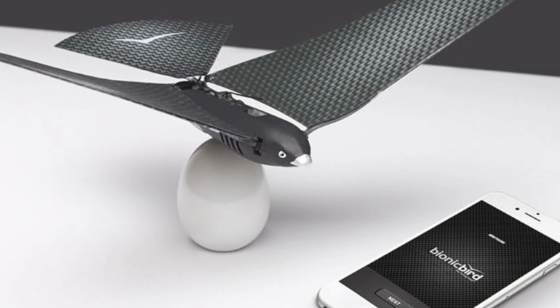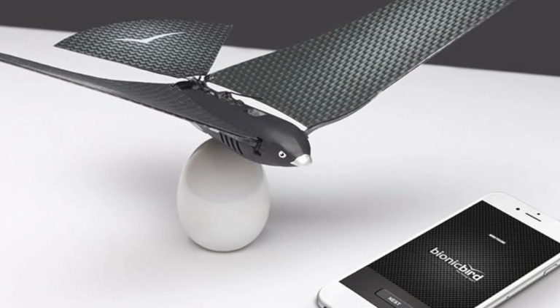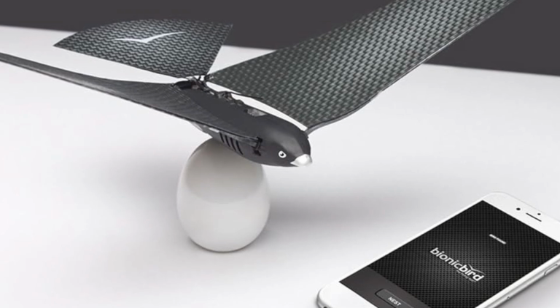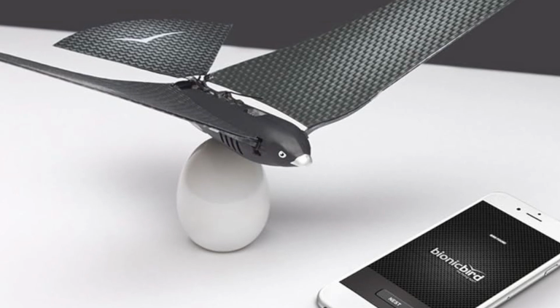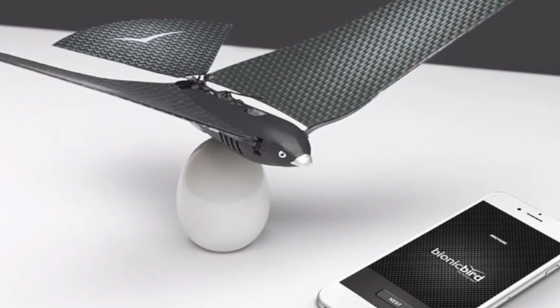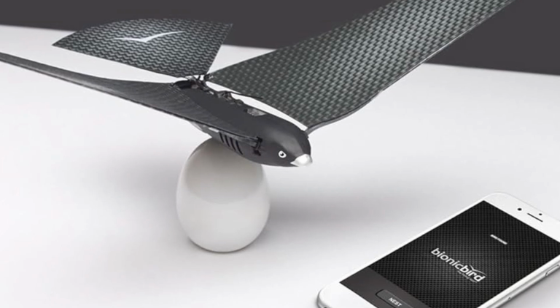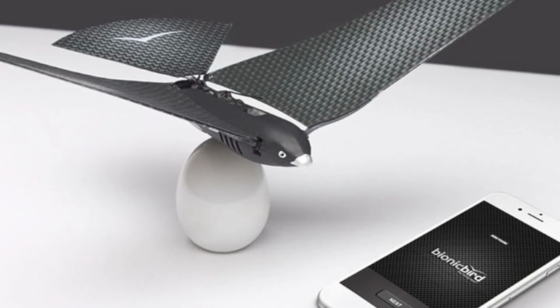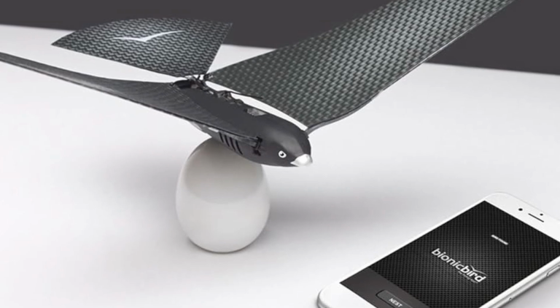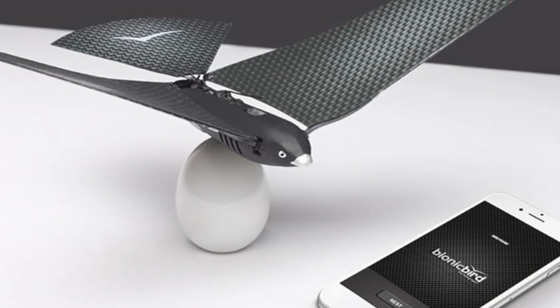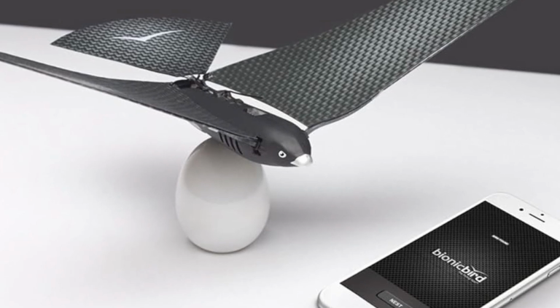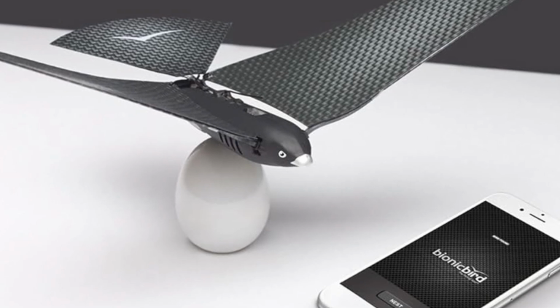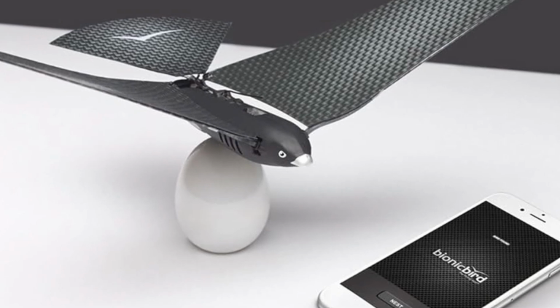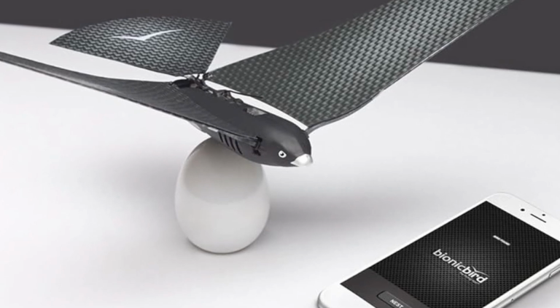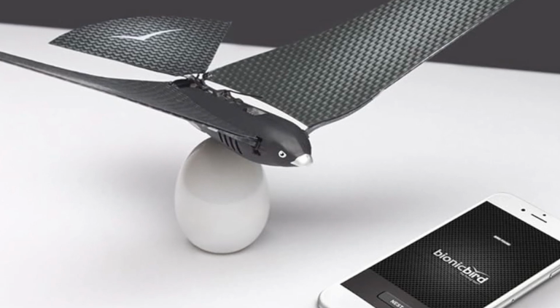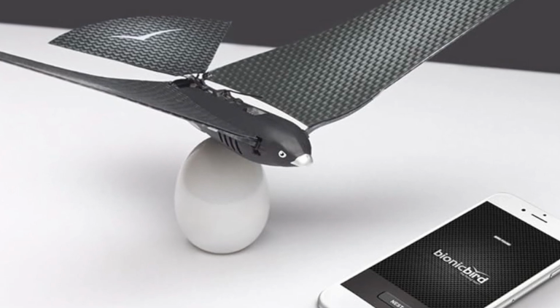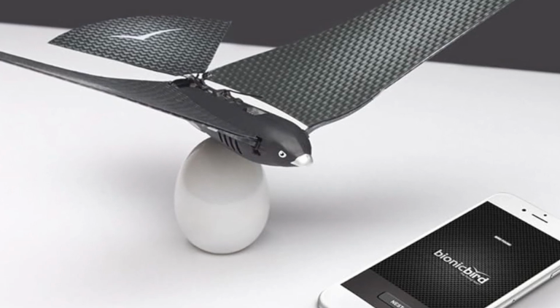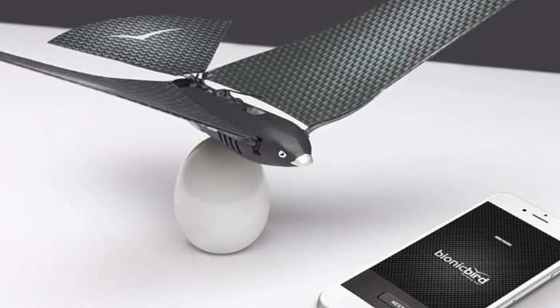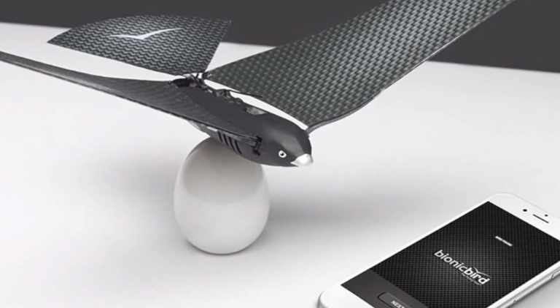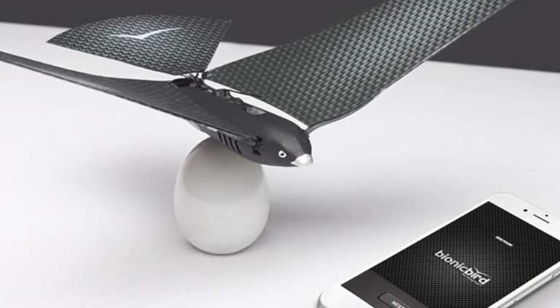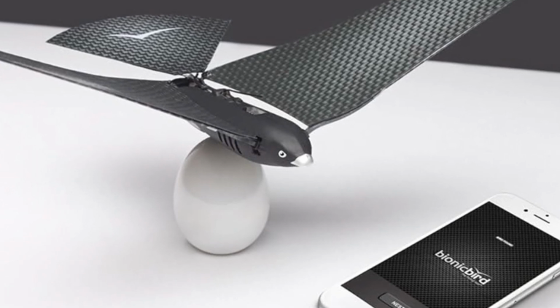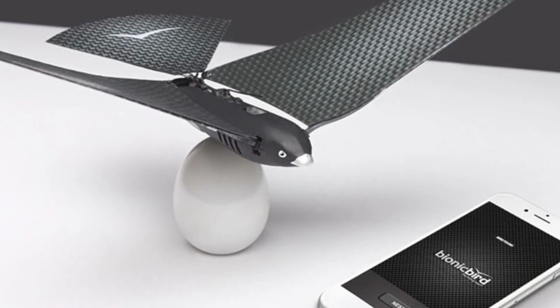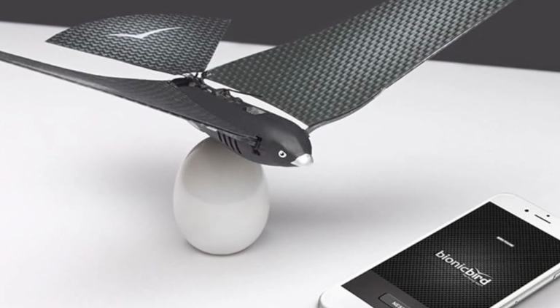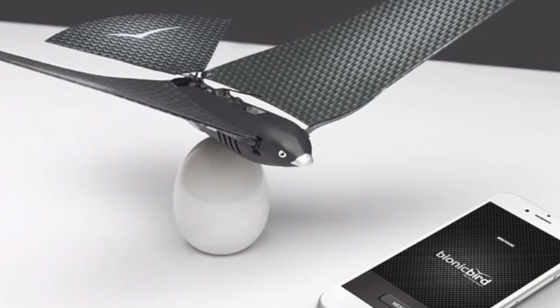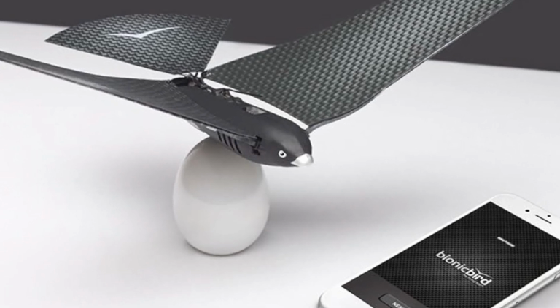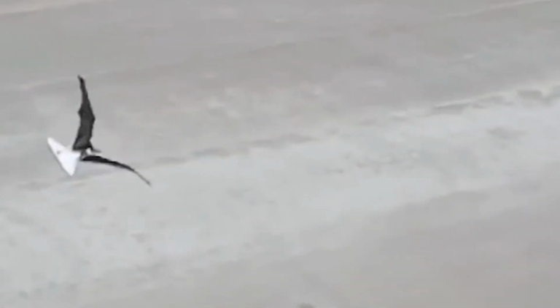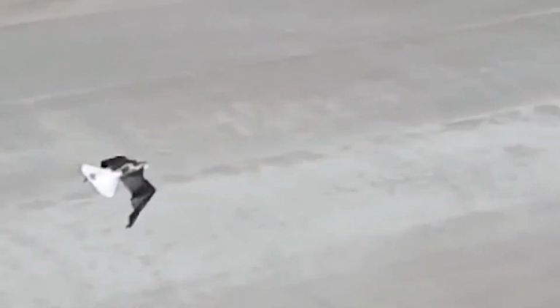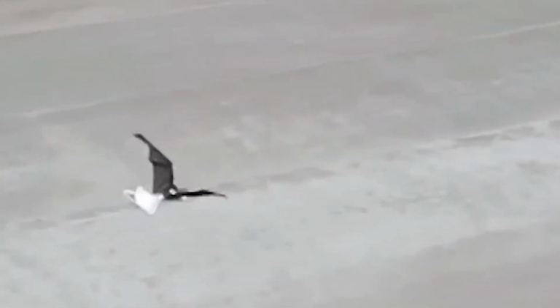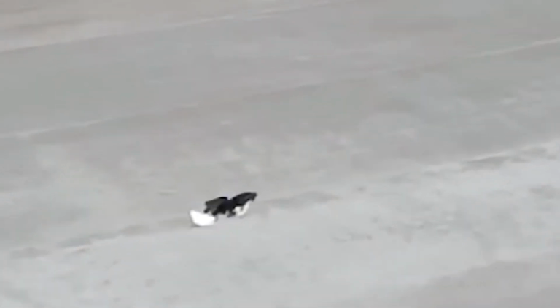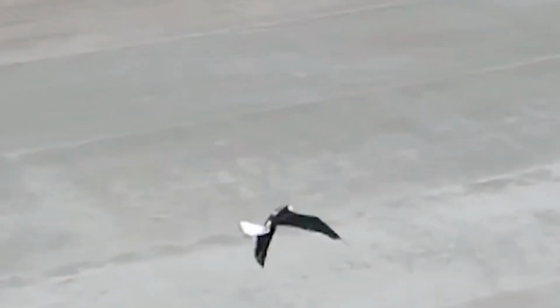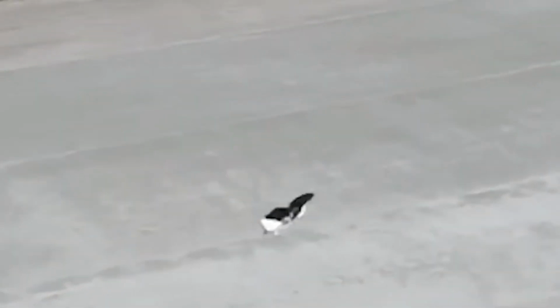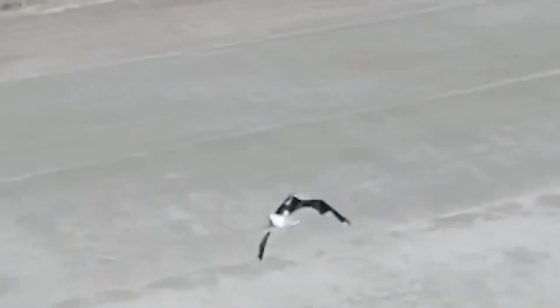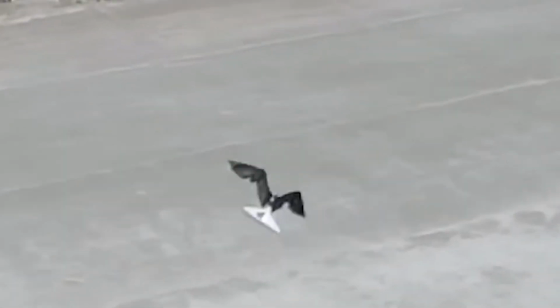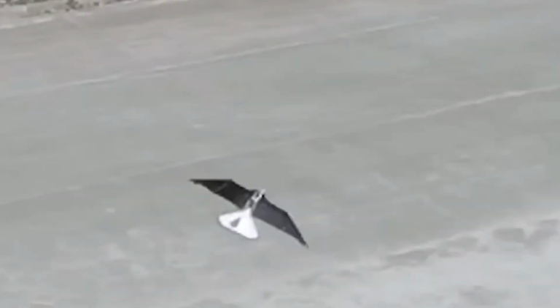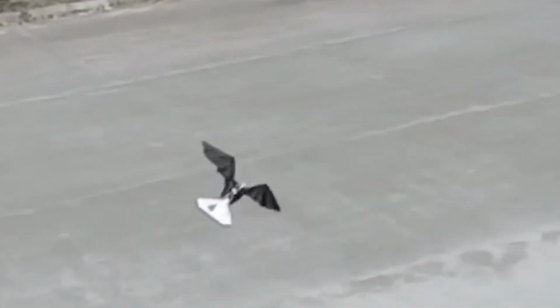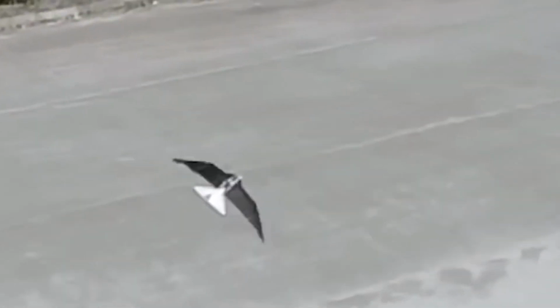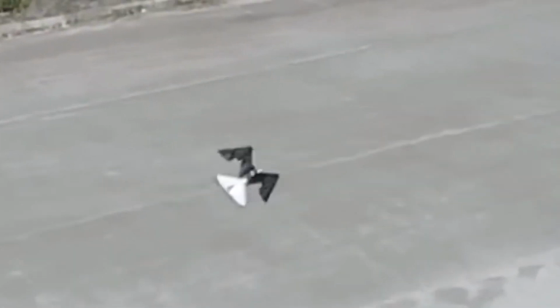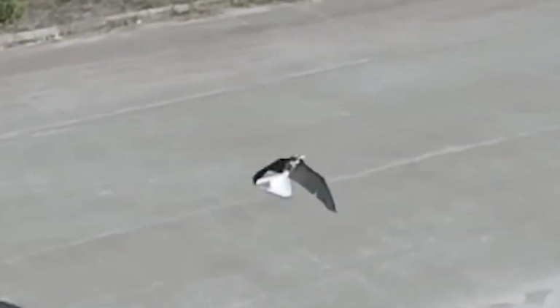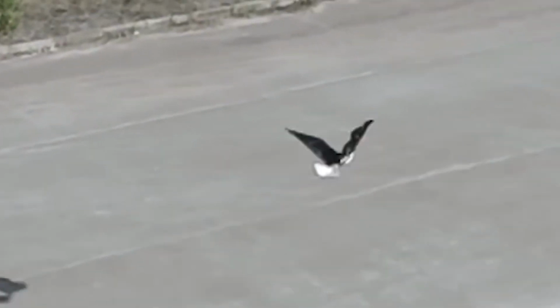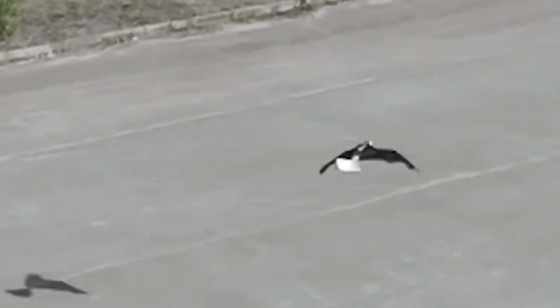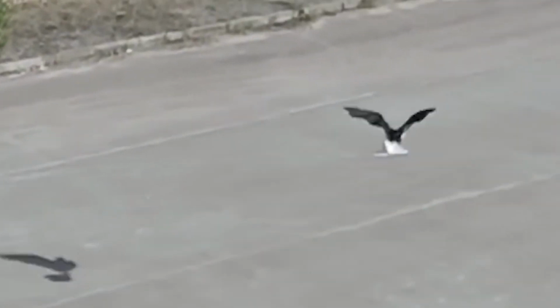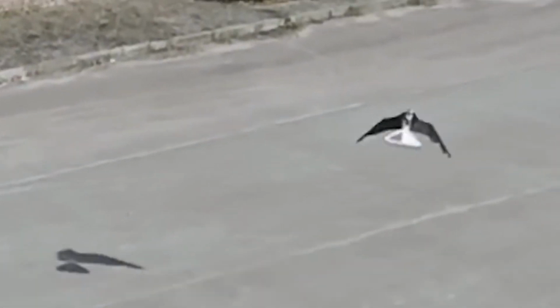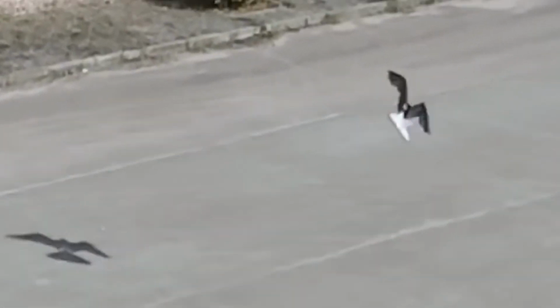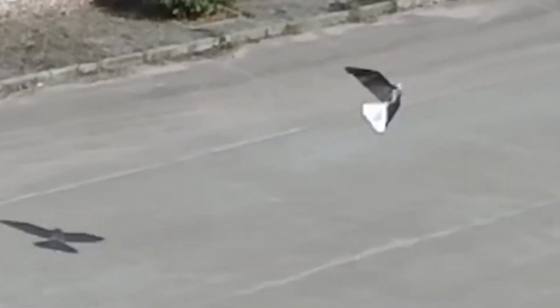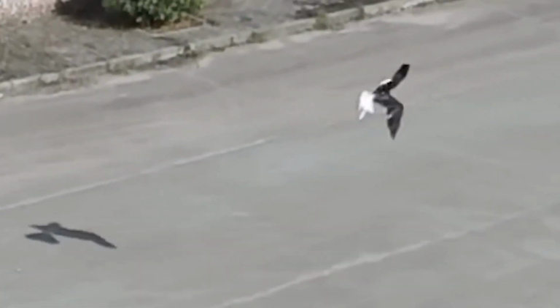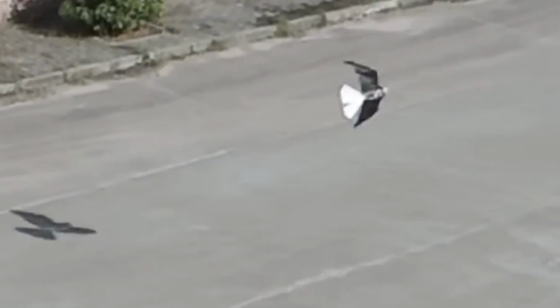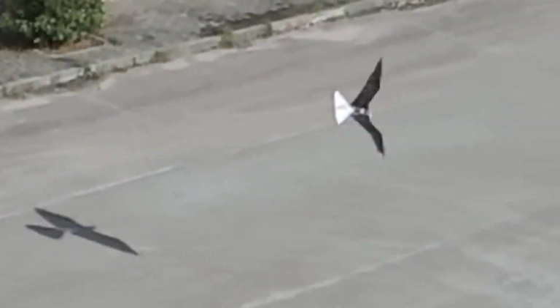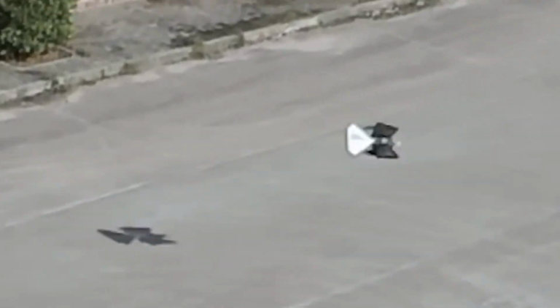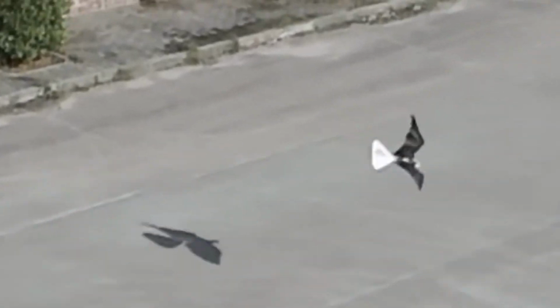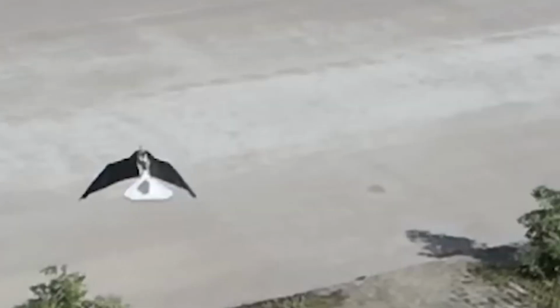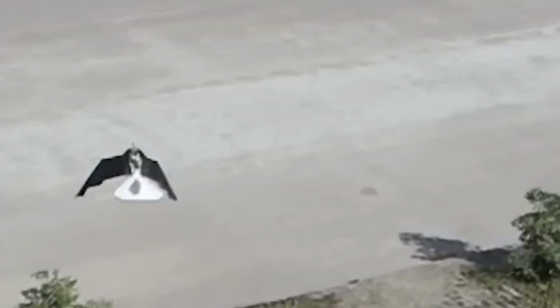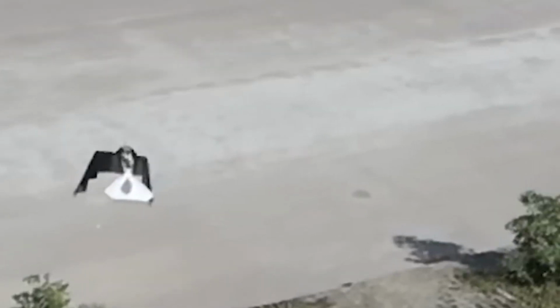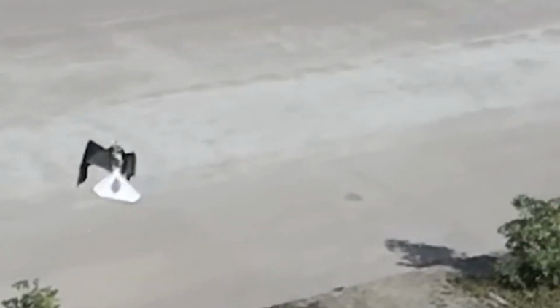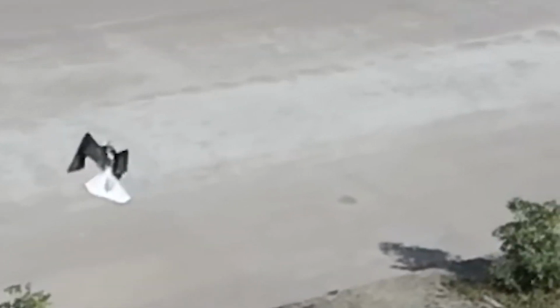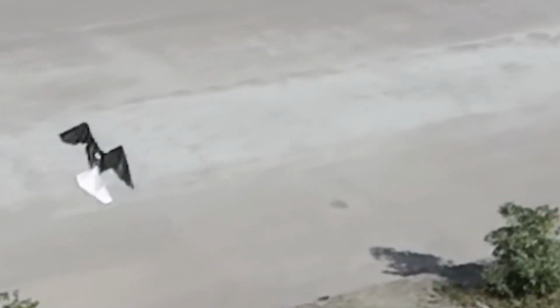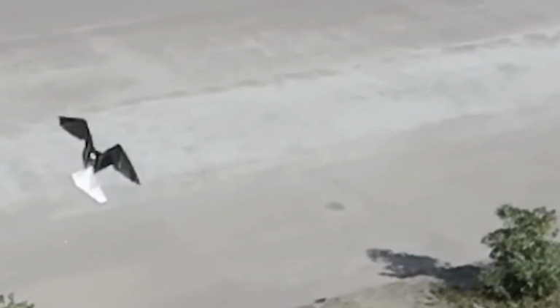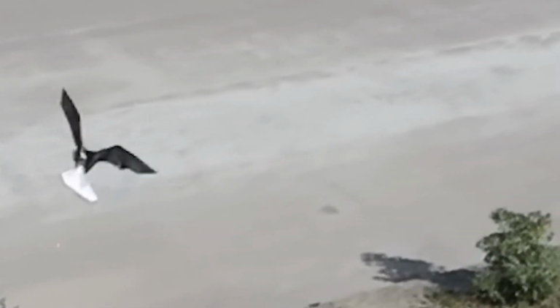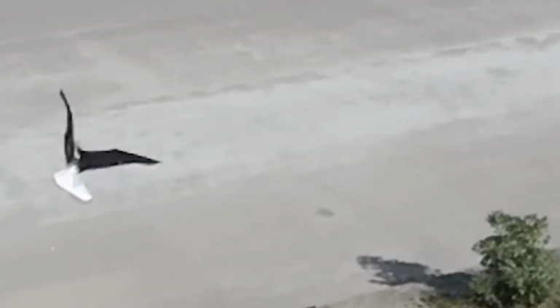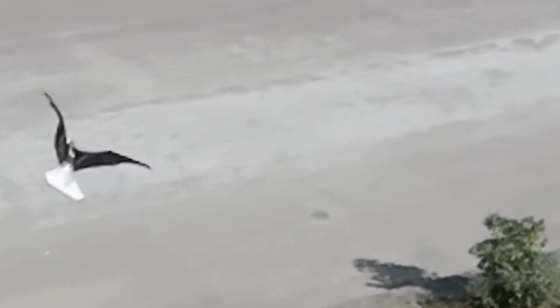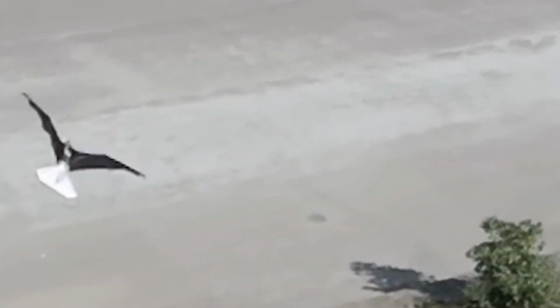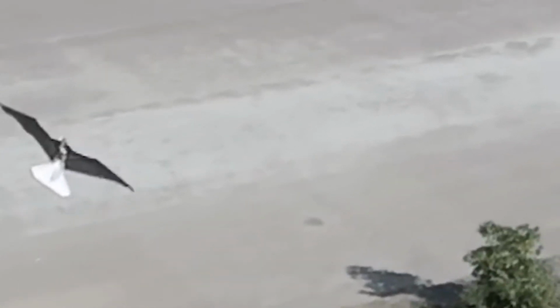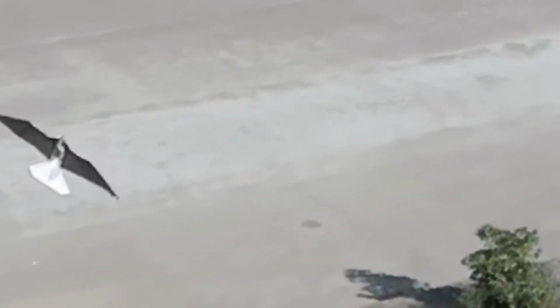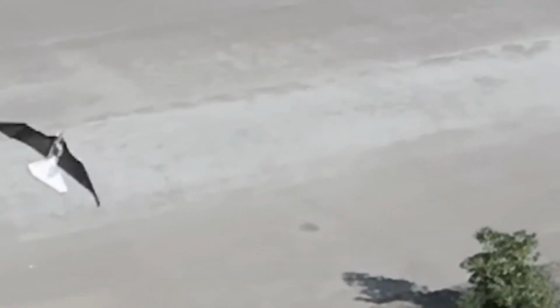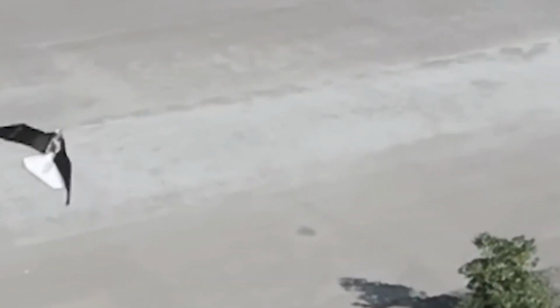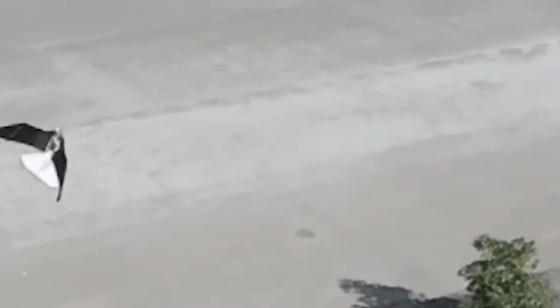With wings that flap 18 times per second — faster than most birds — it can reach speeds of up to 12mph.